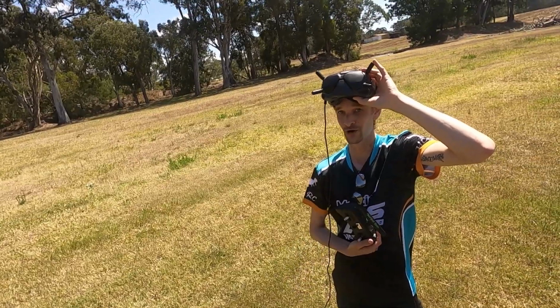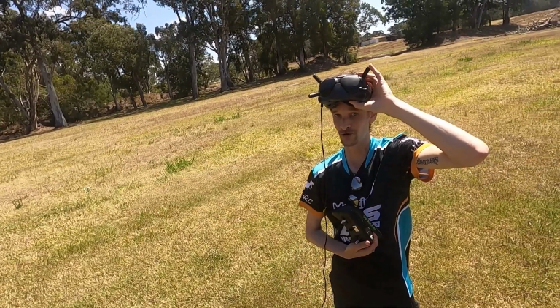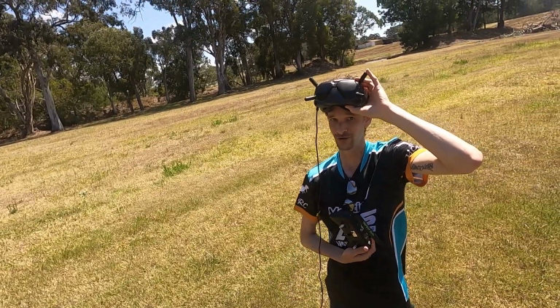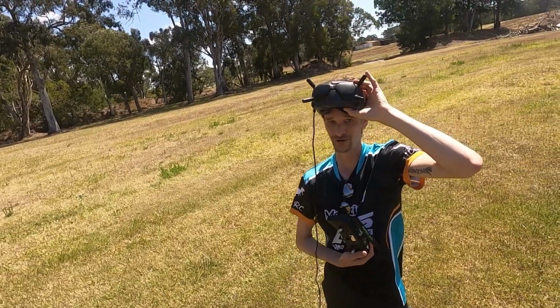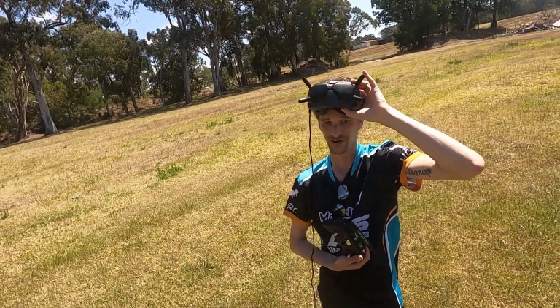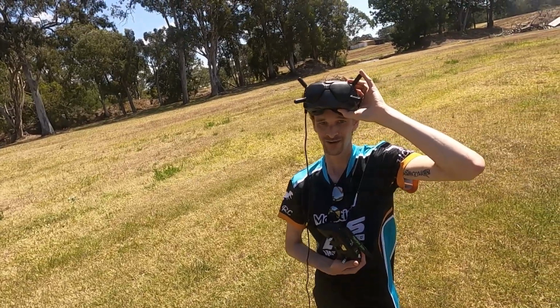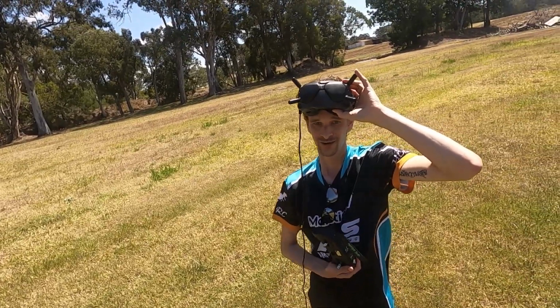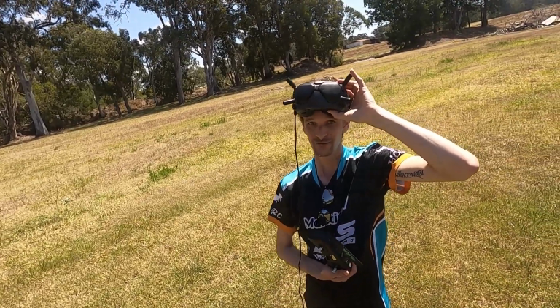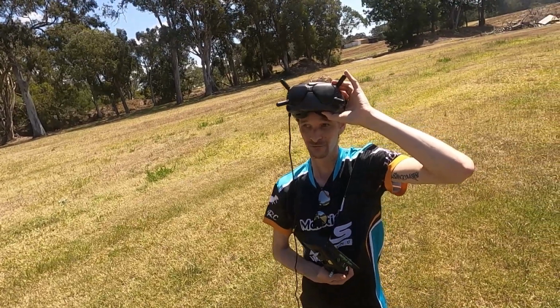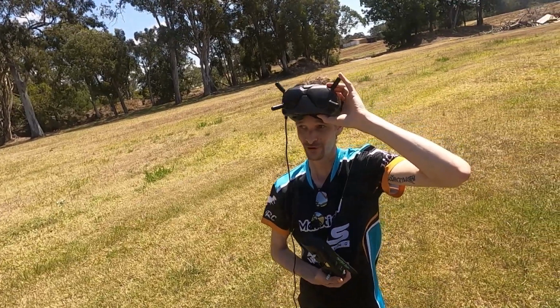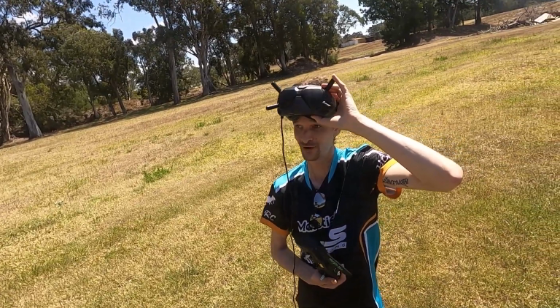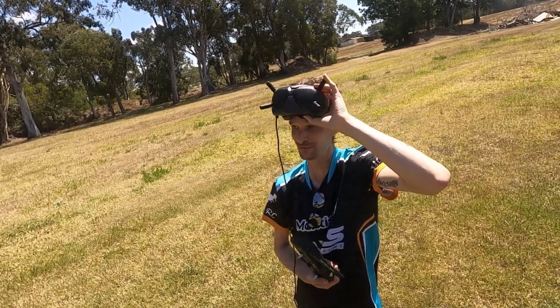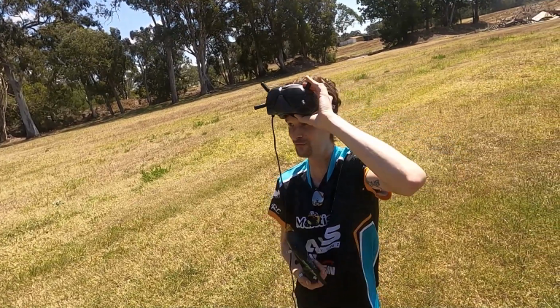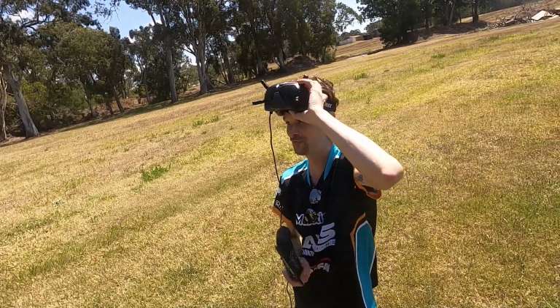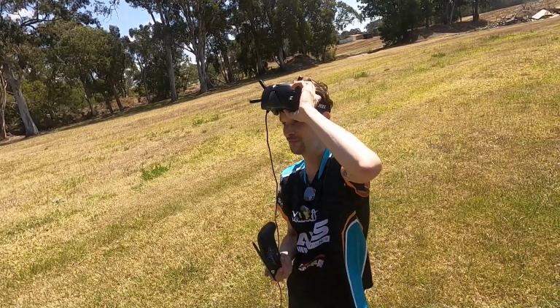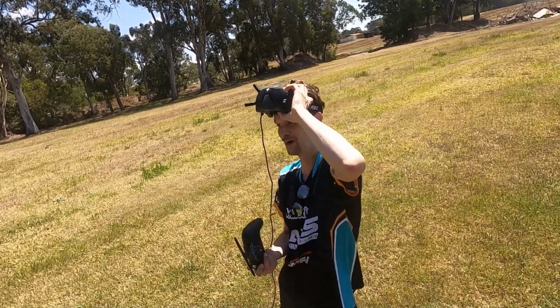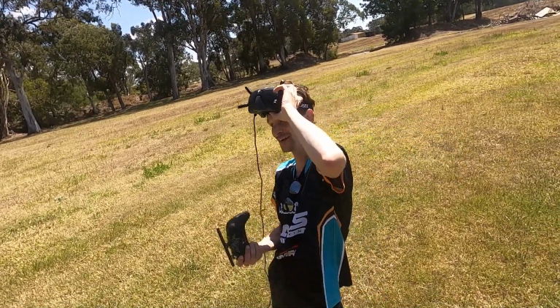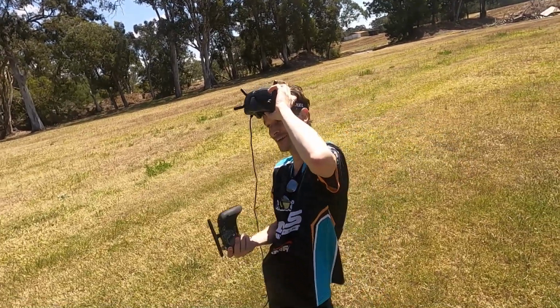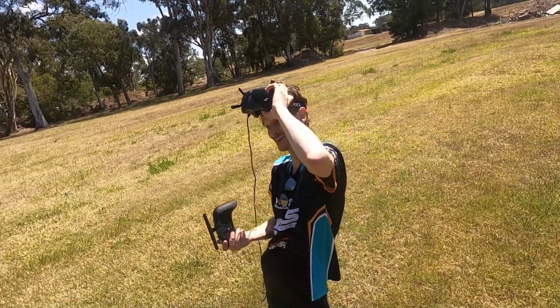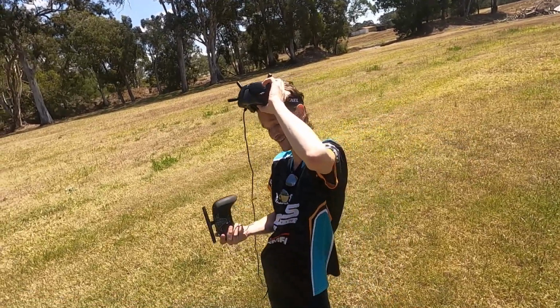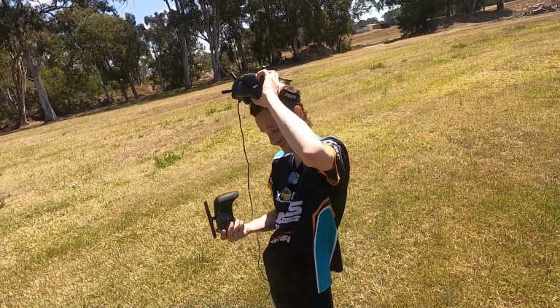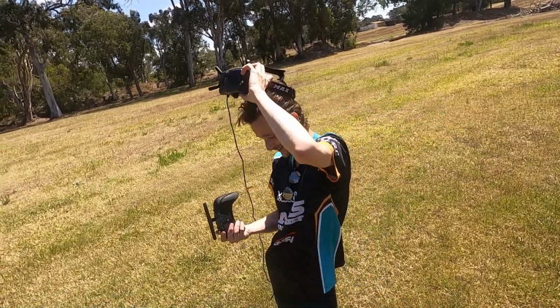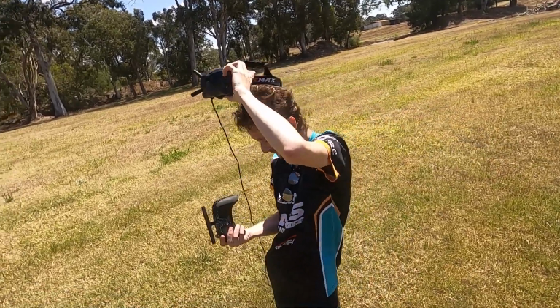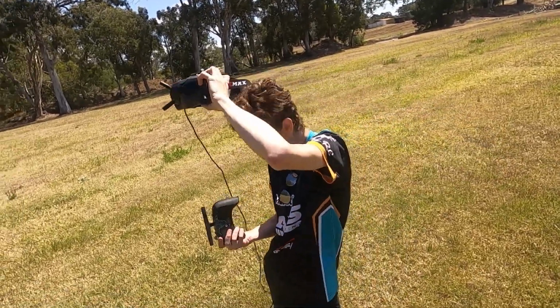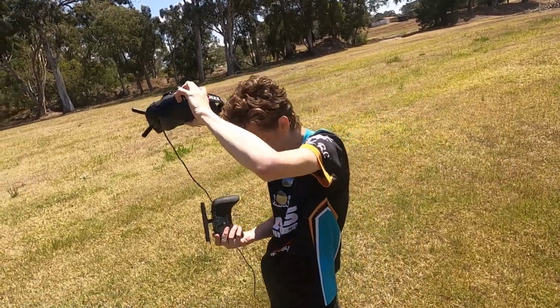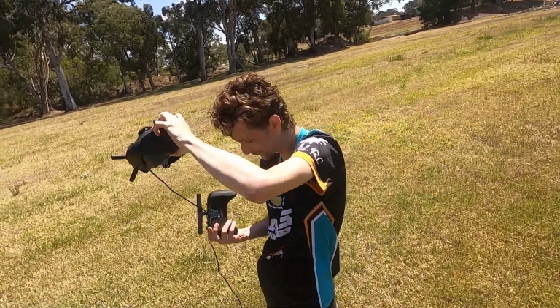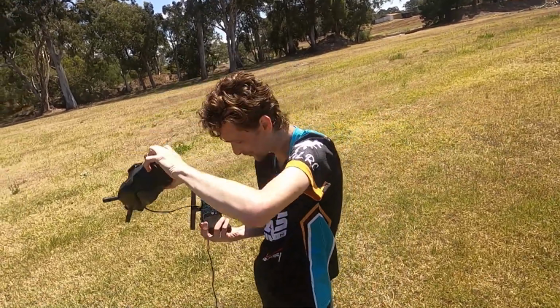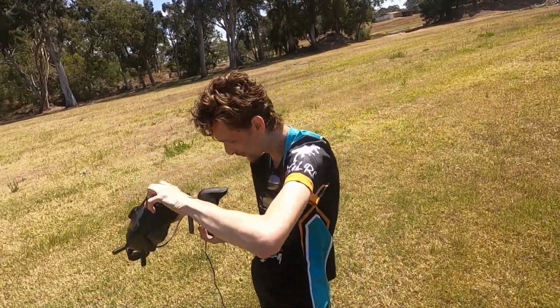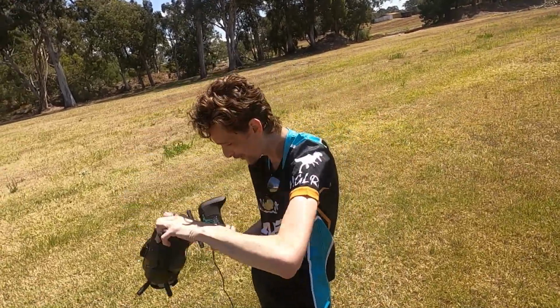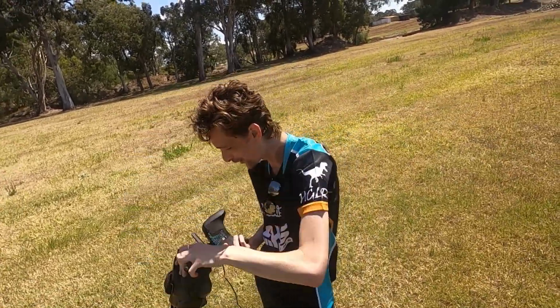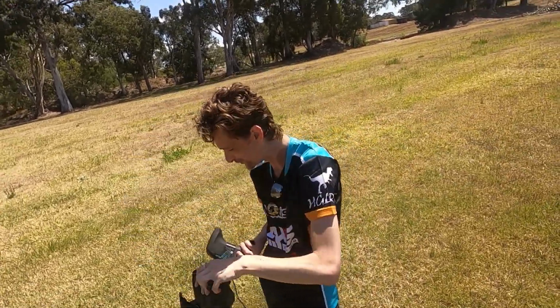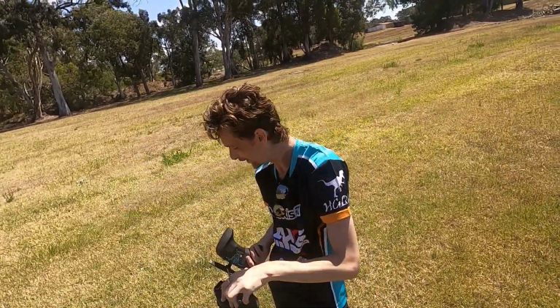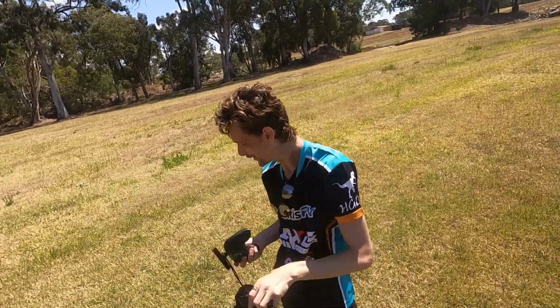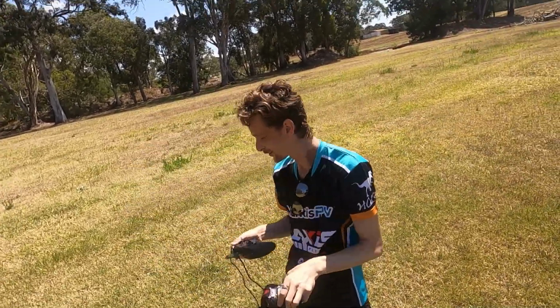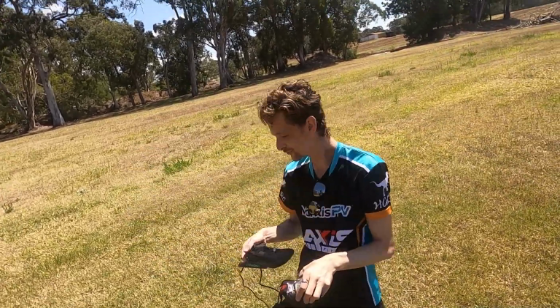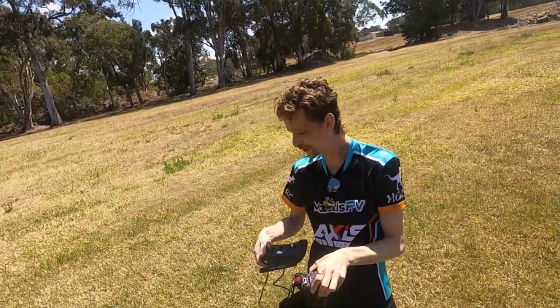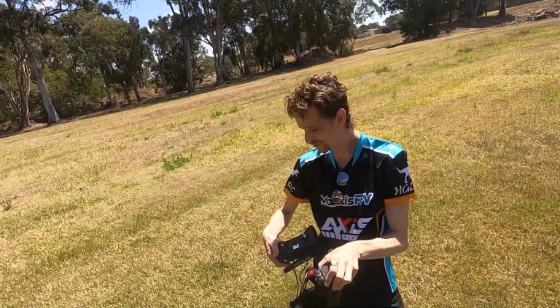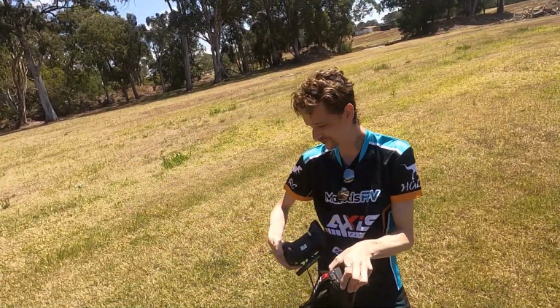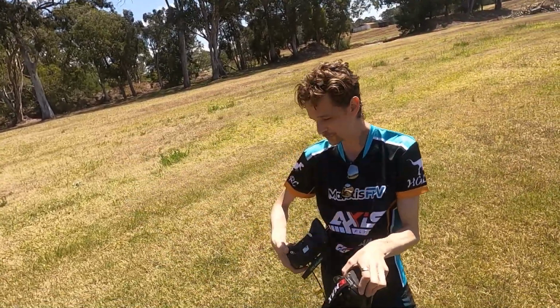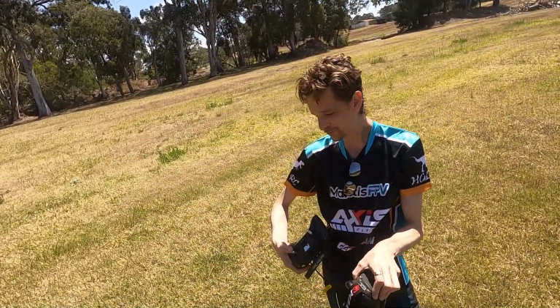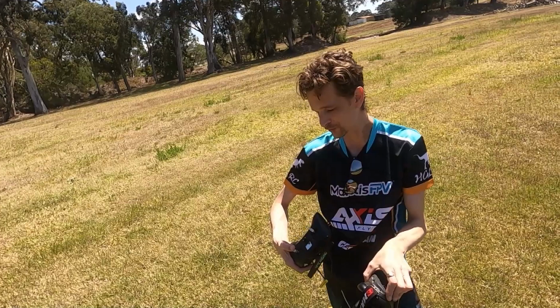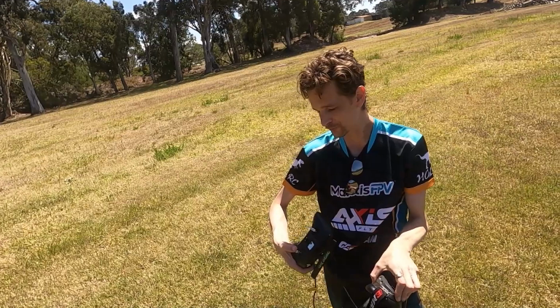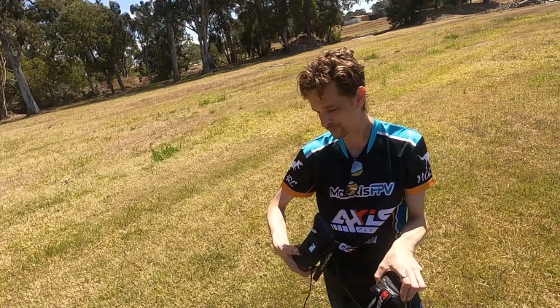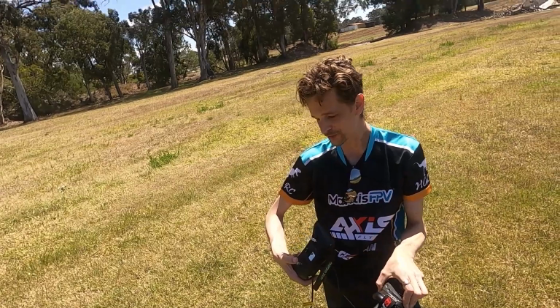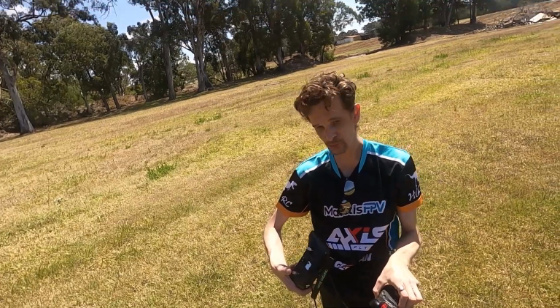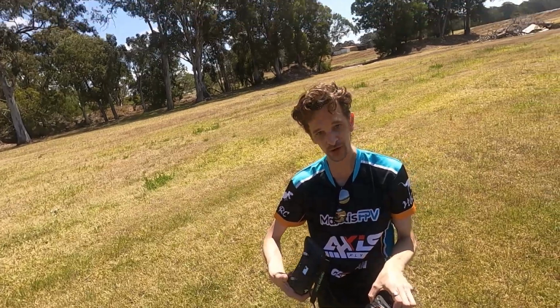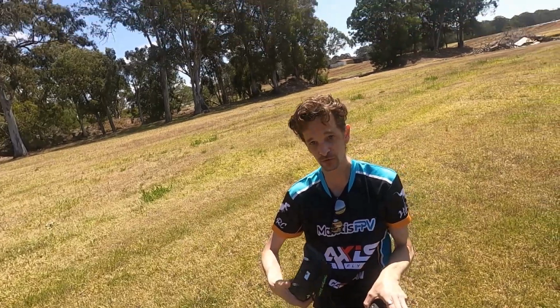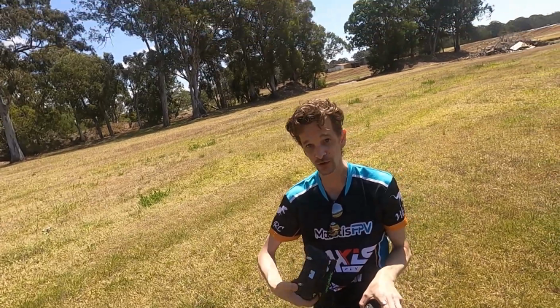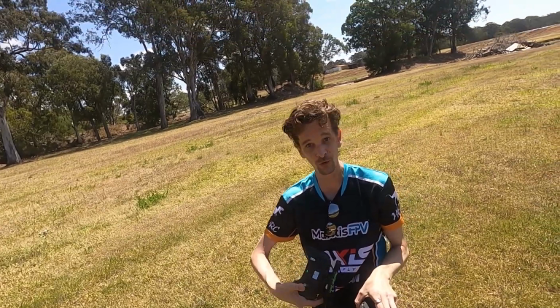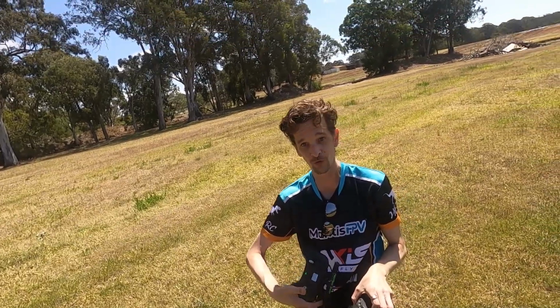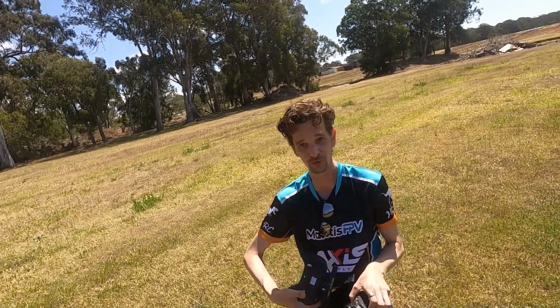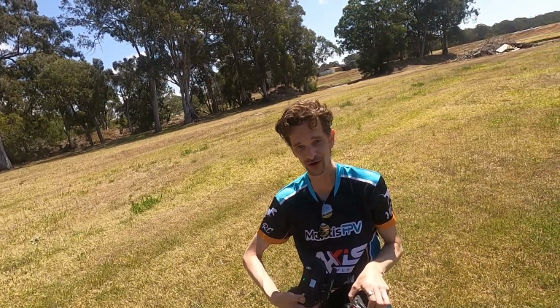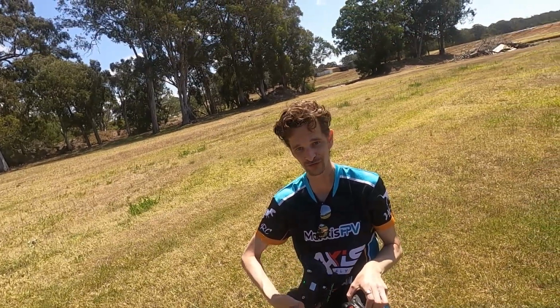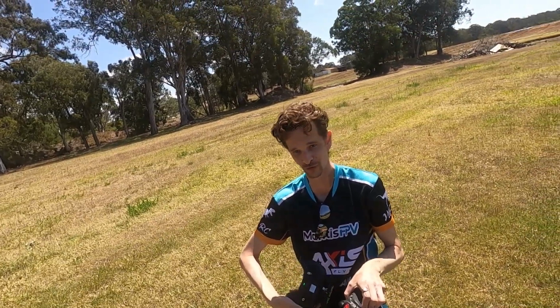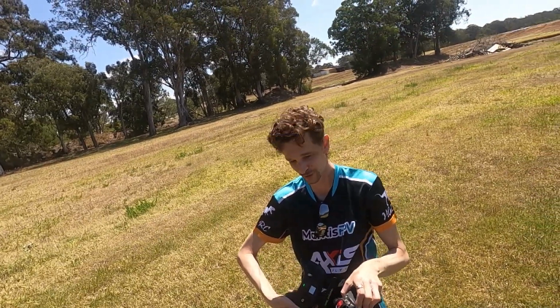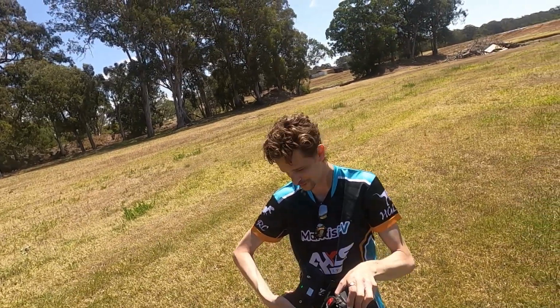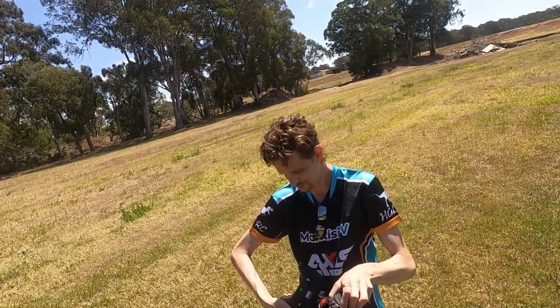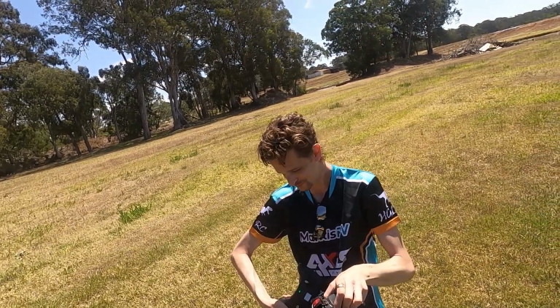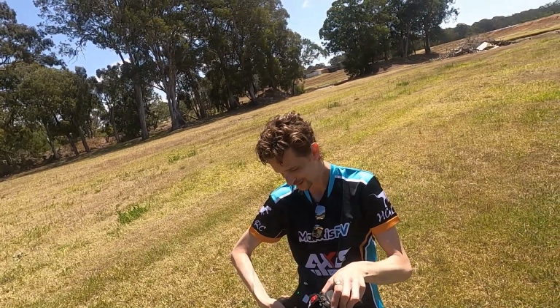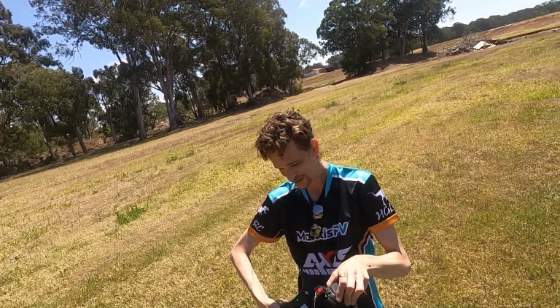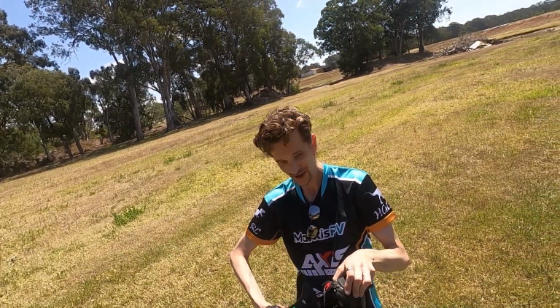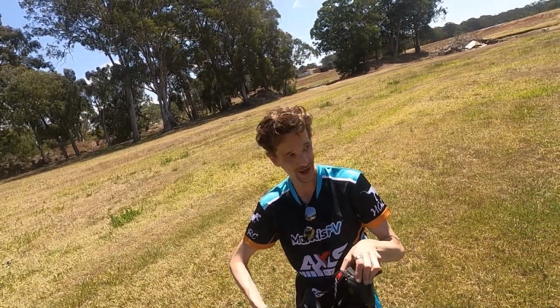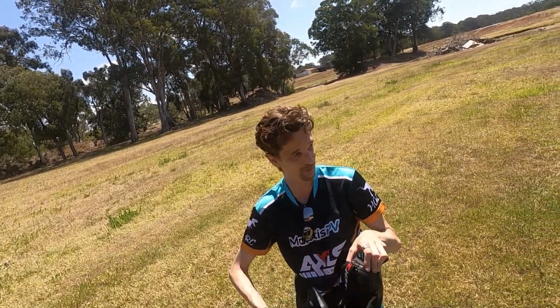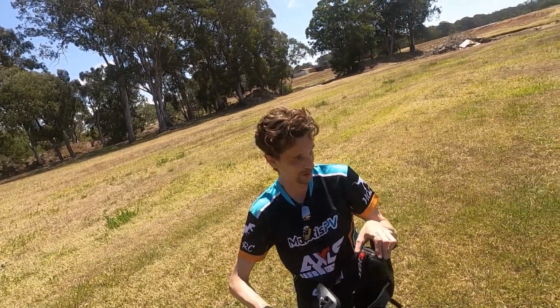You almost killed us! Because I went all the way forward.